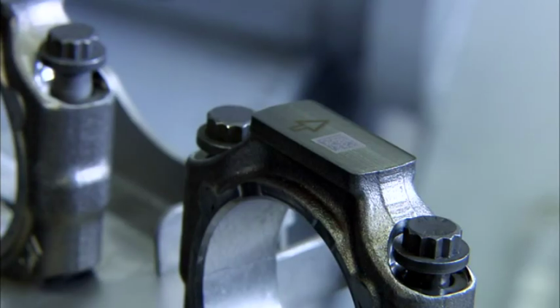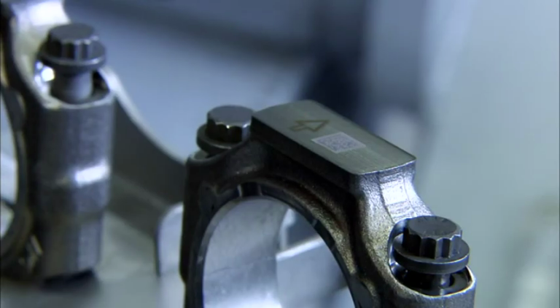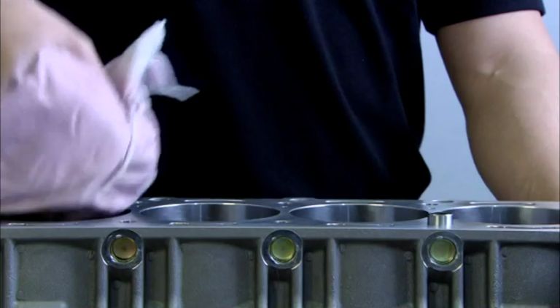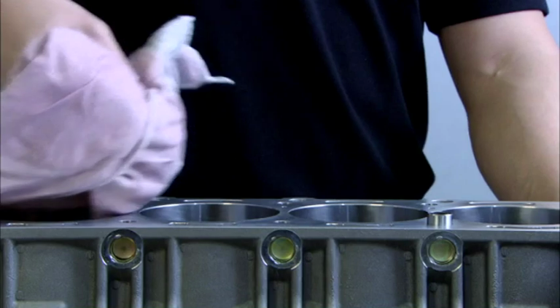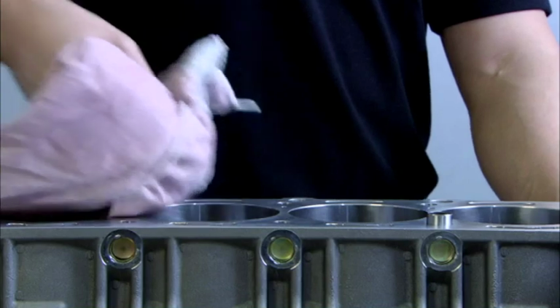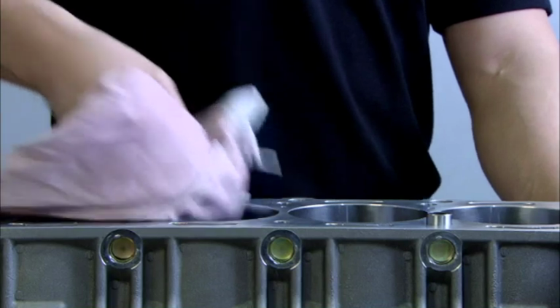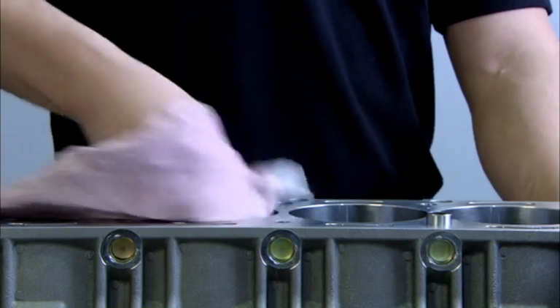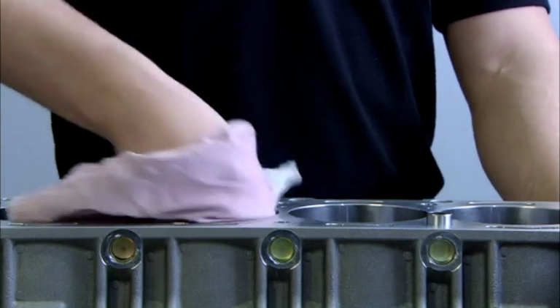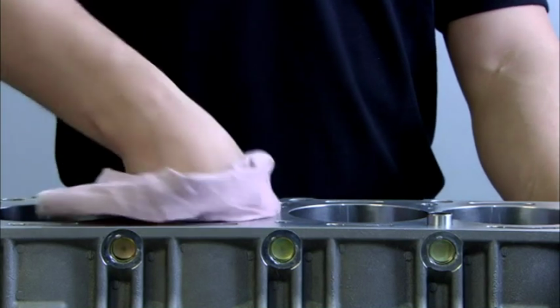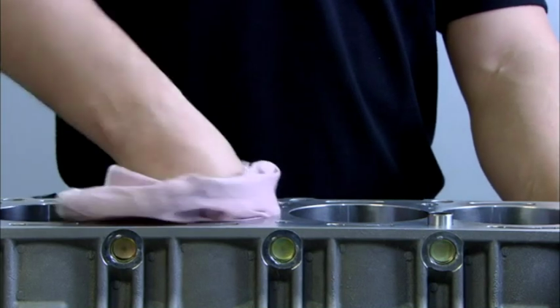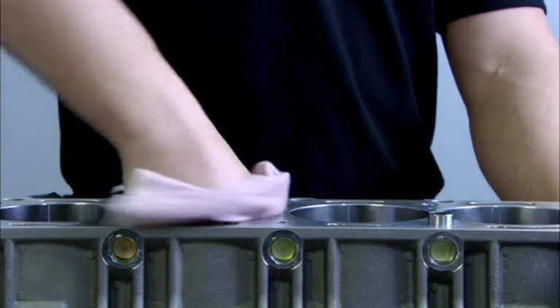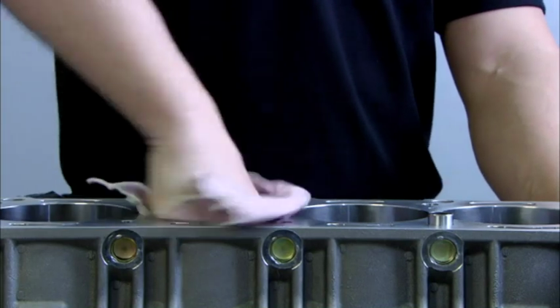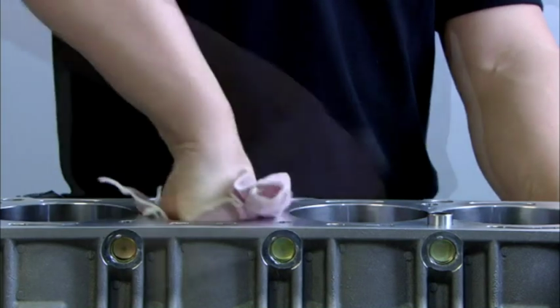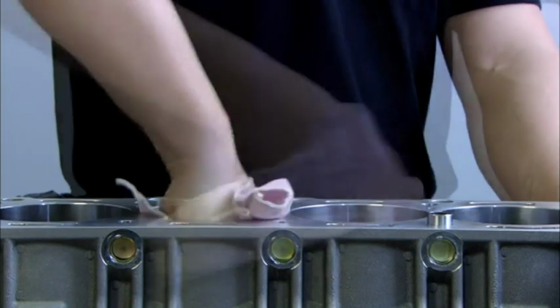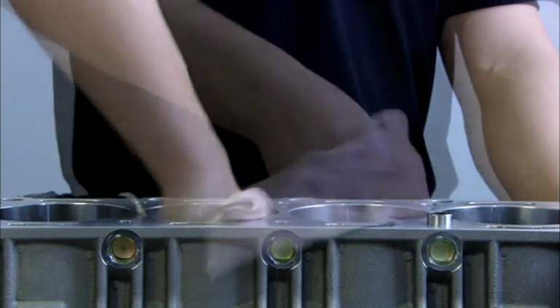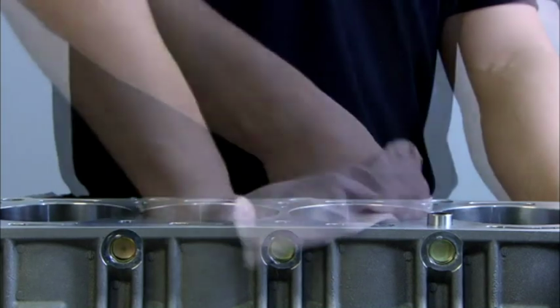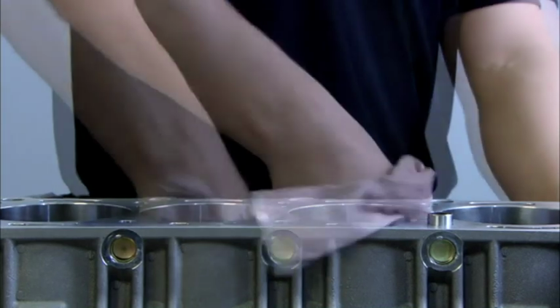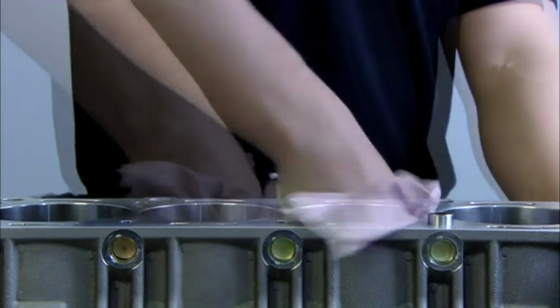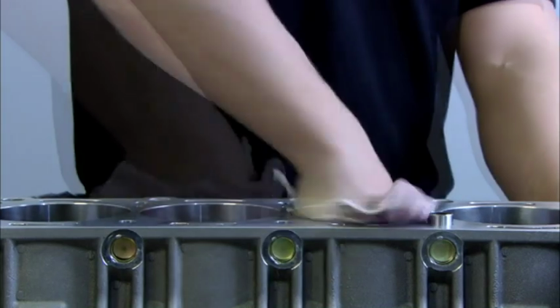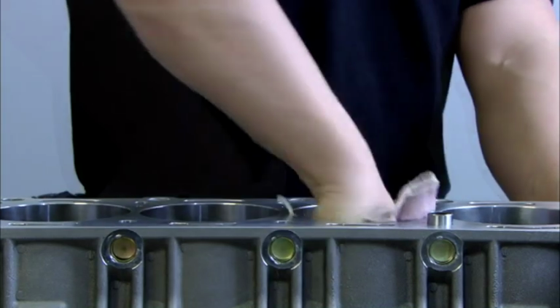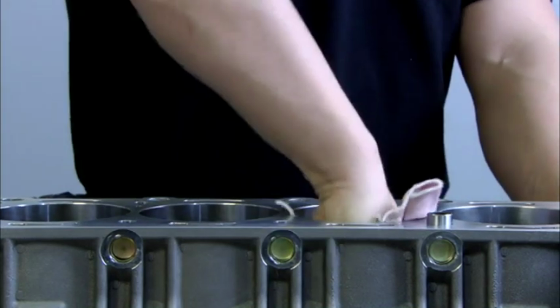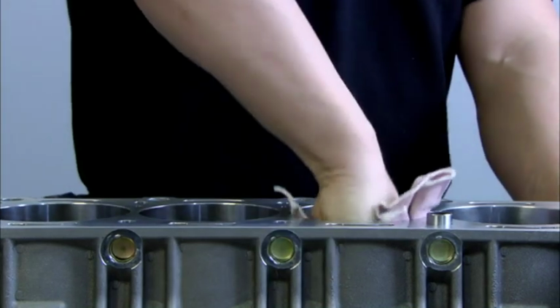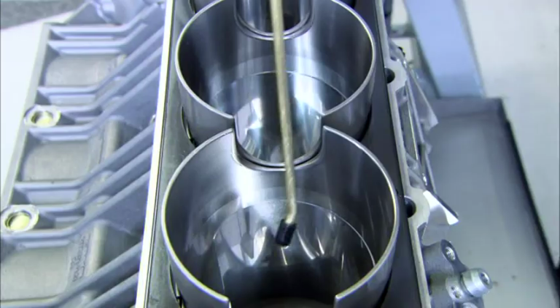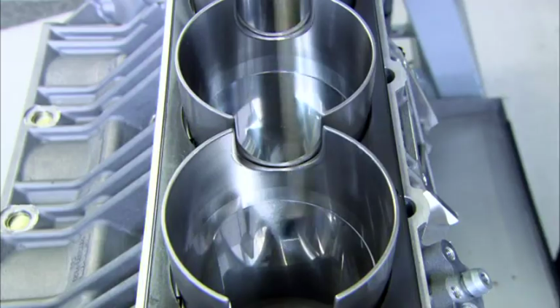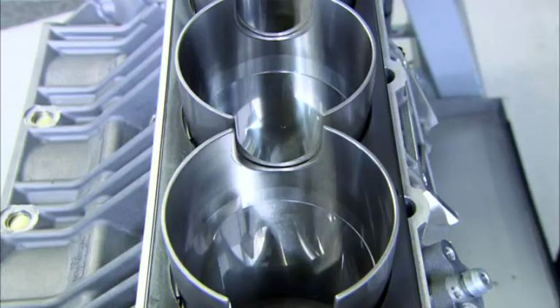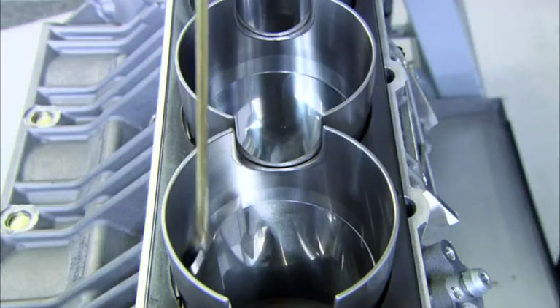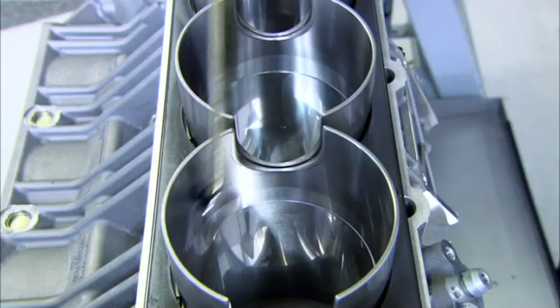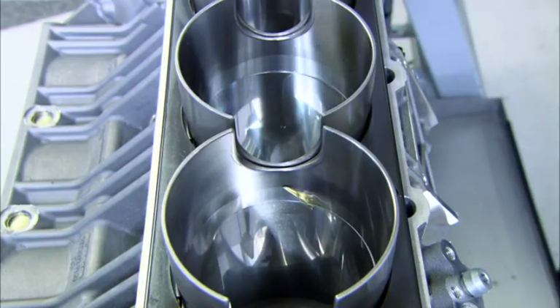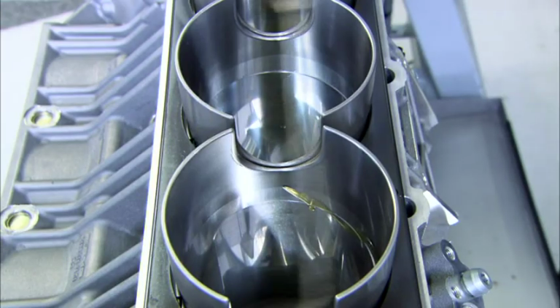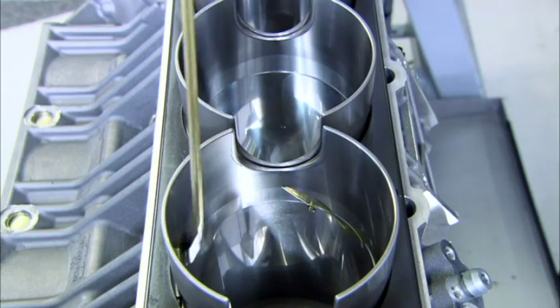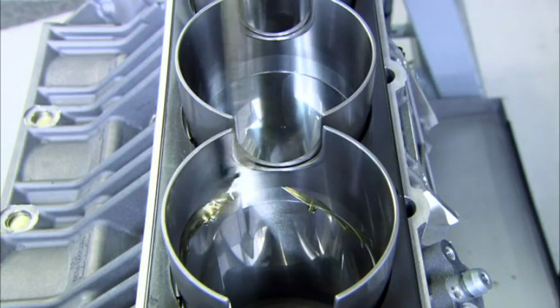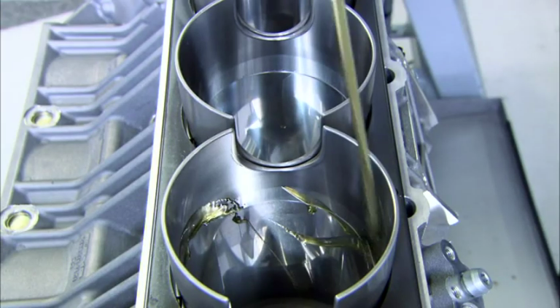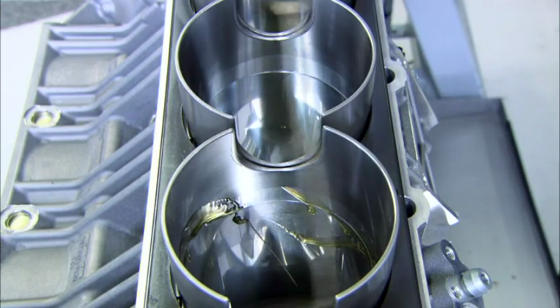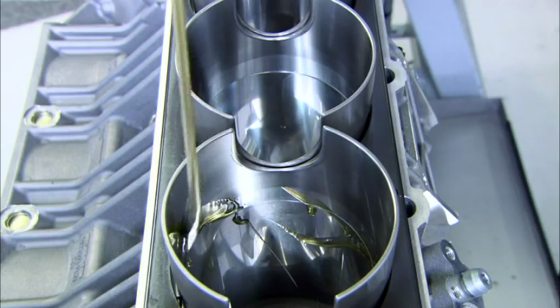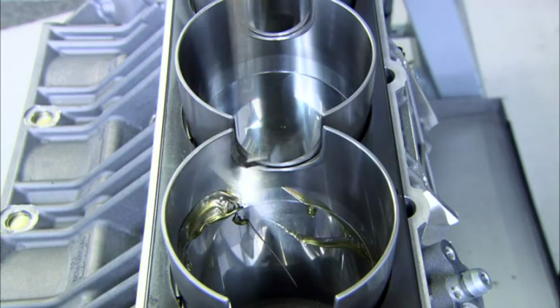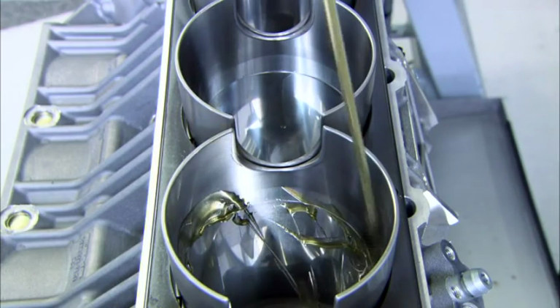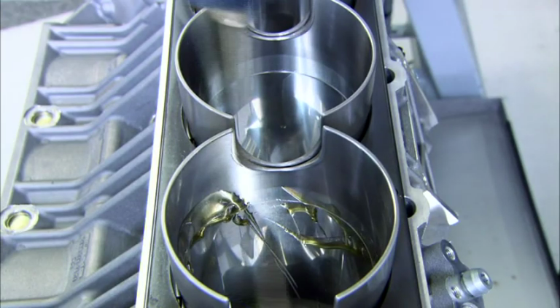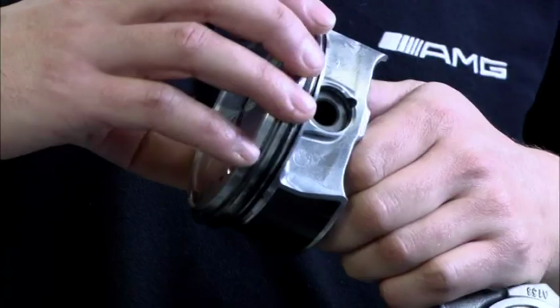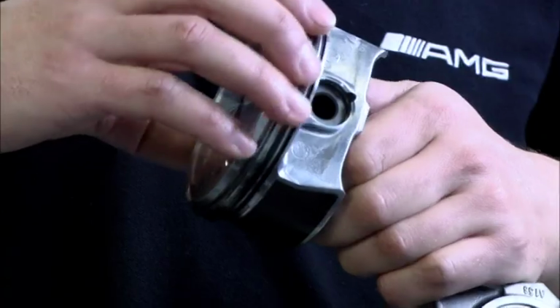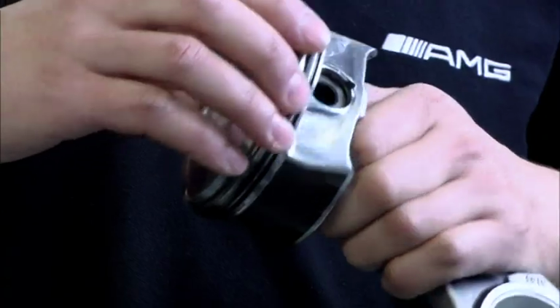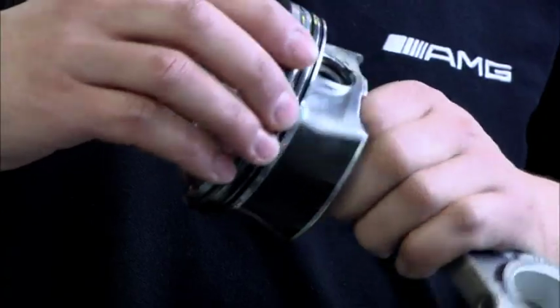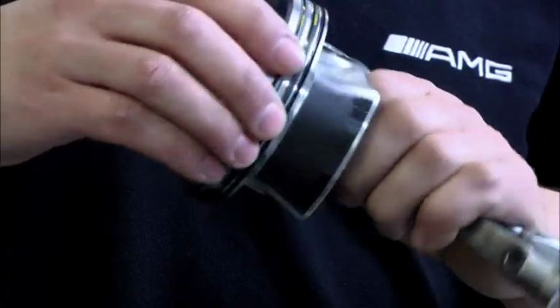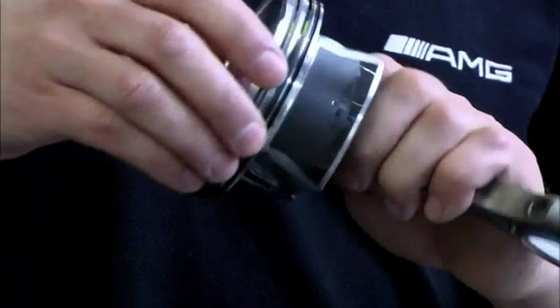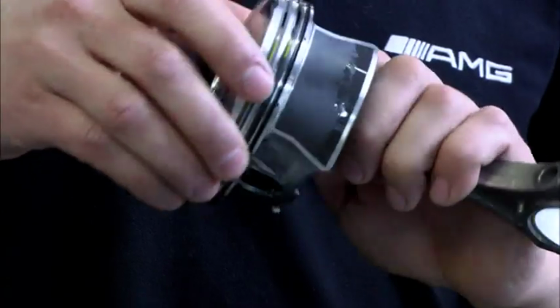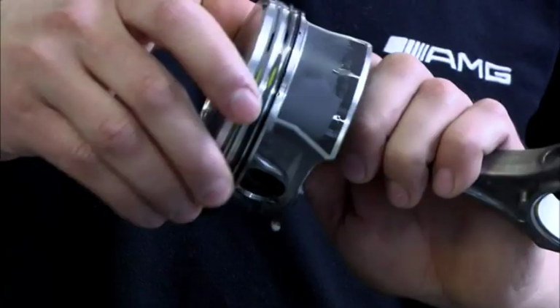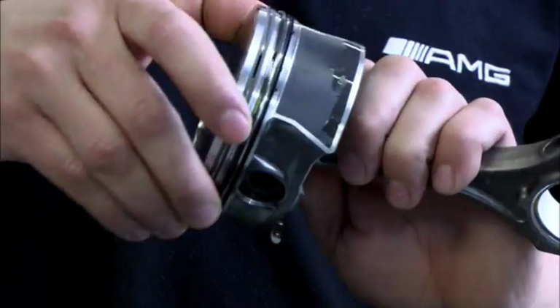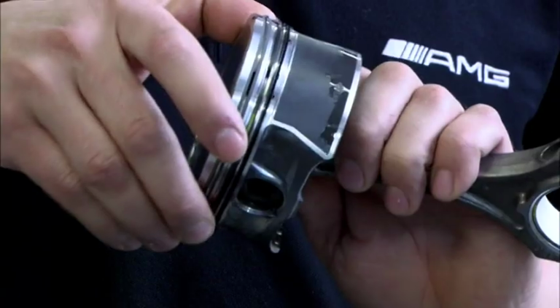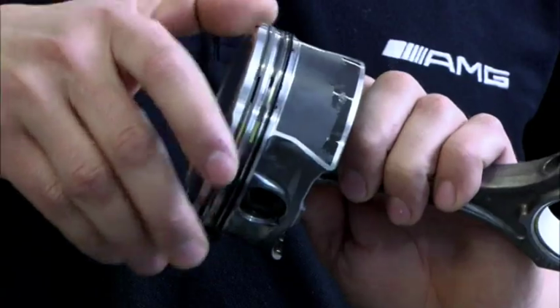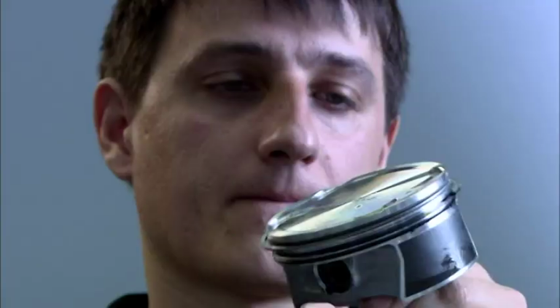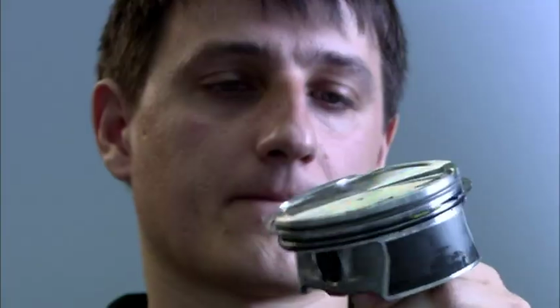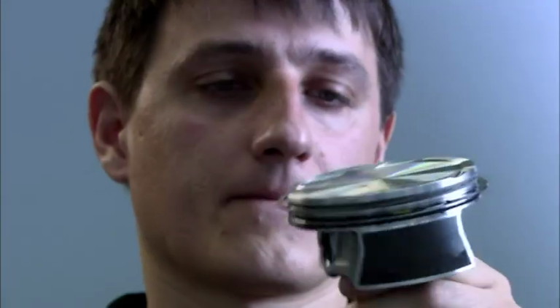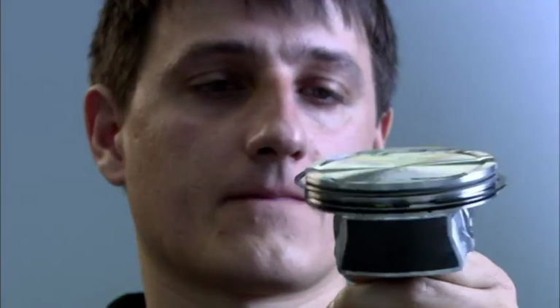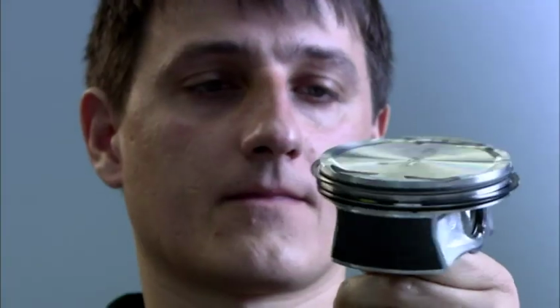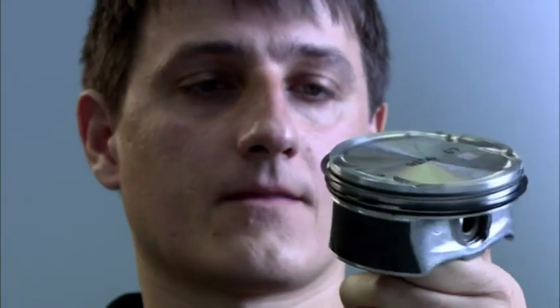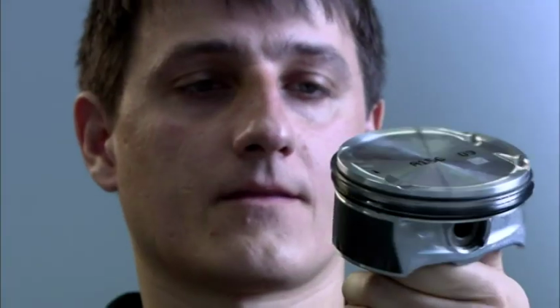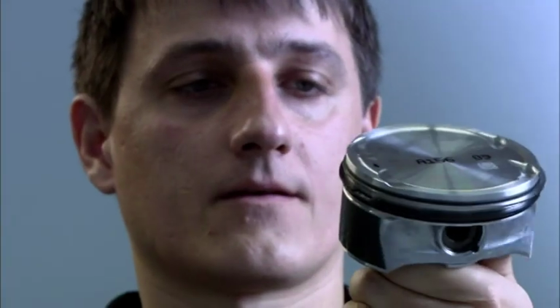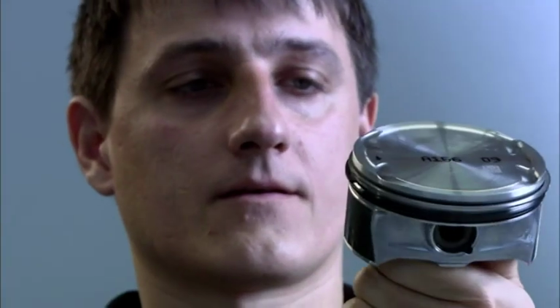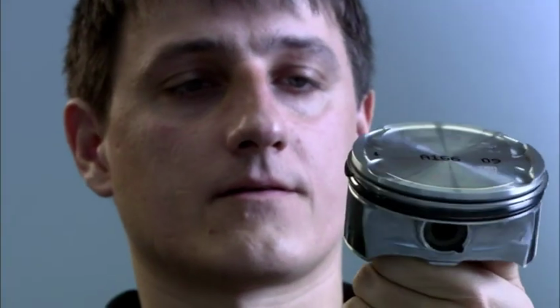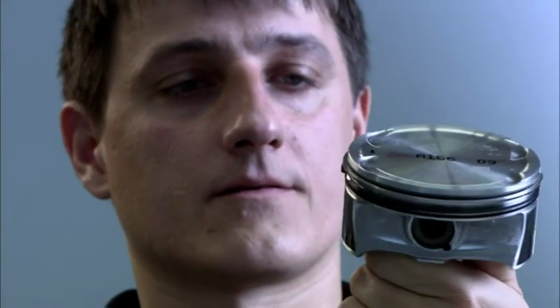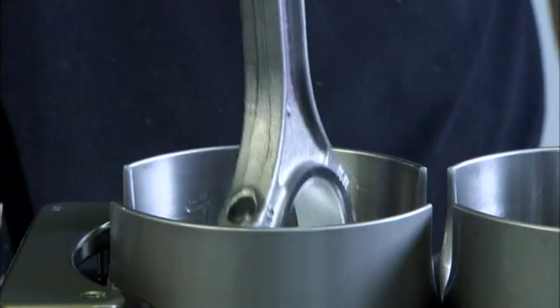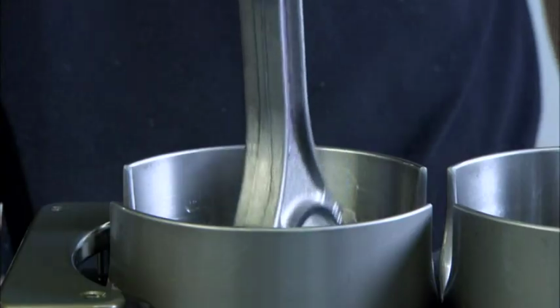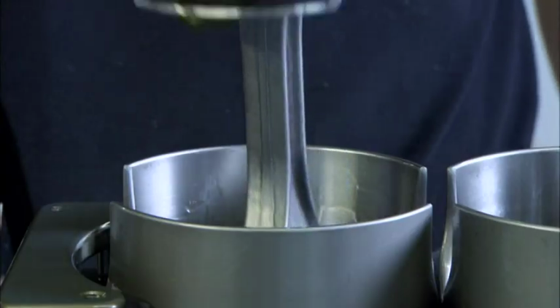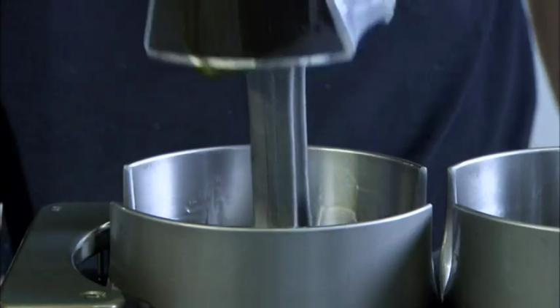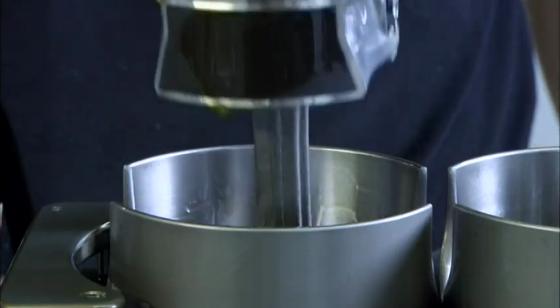The pistons are installed with great care. Each piston is checked once more to ensure the piston ring sits perfectly.